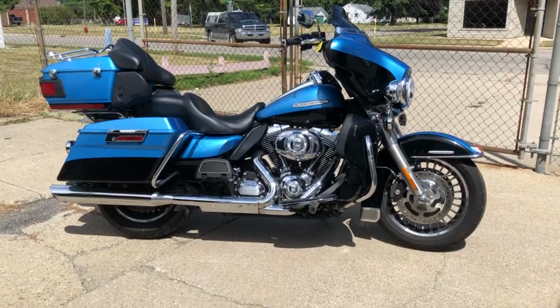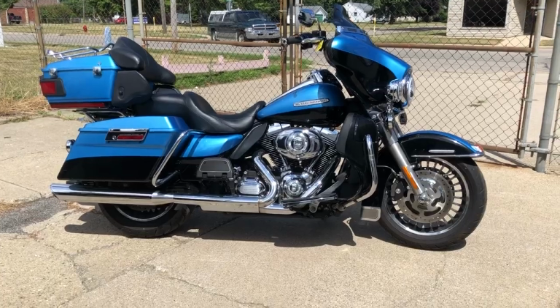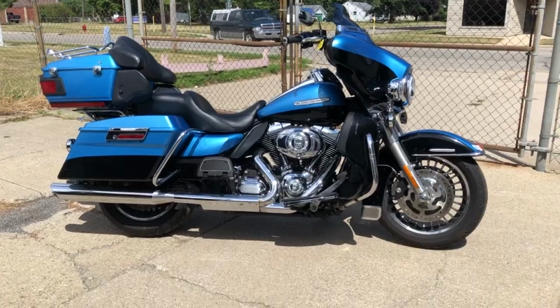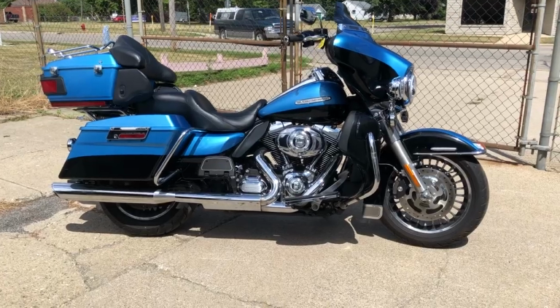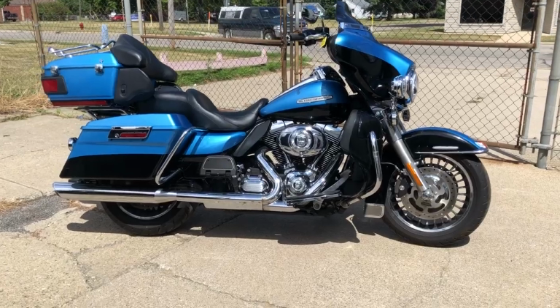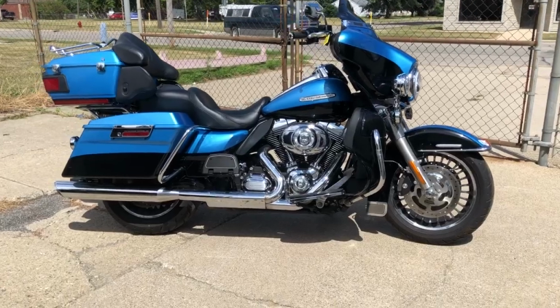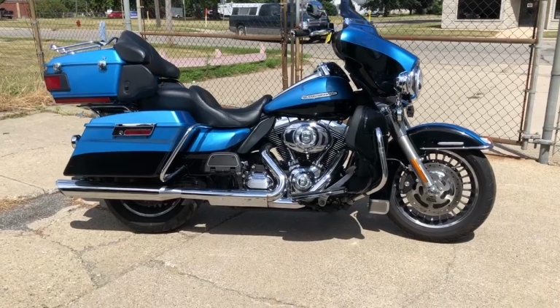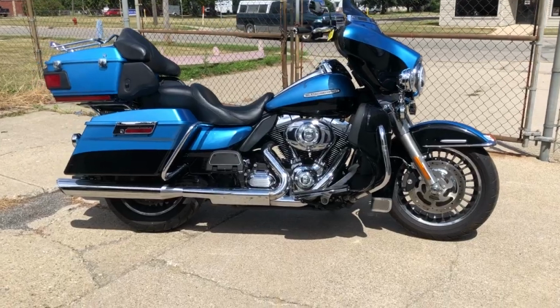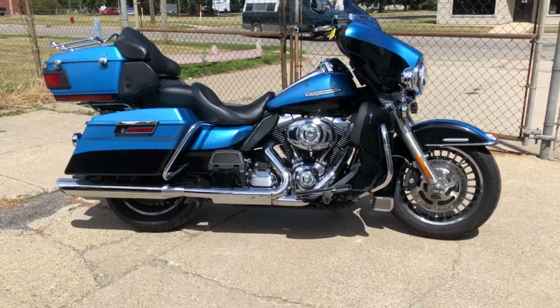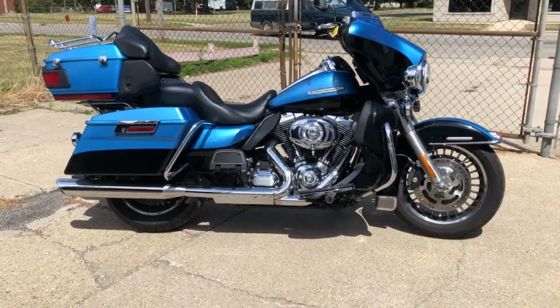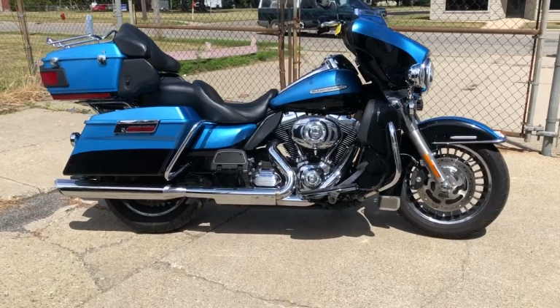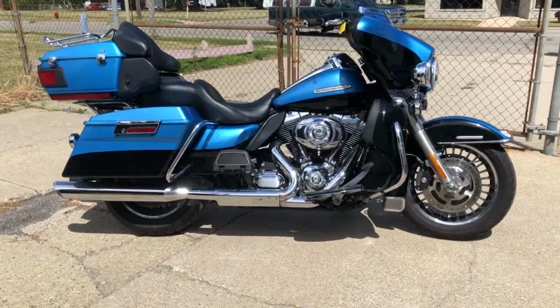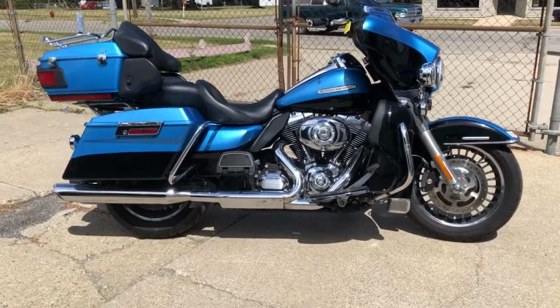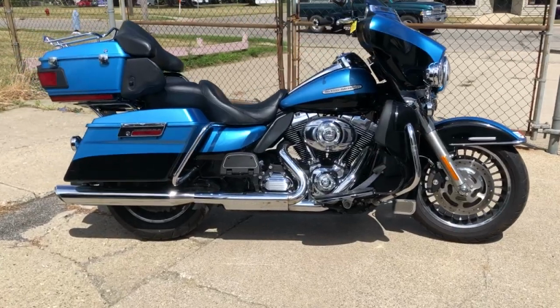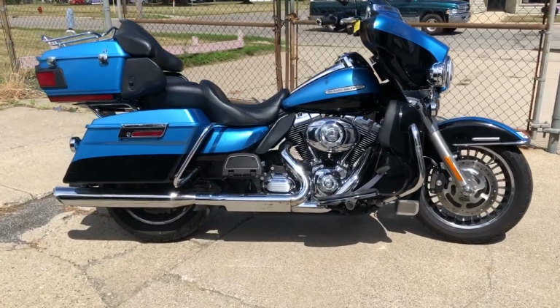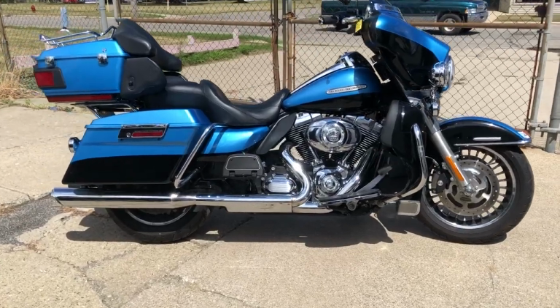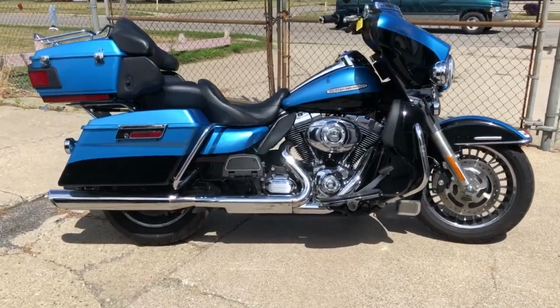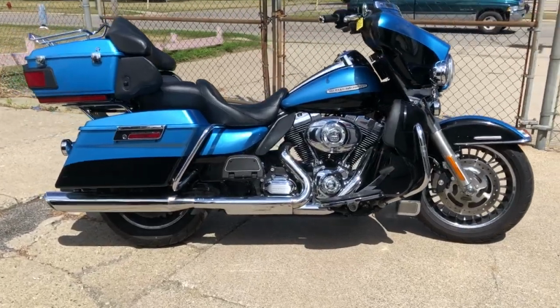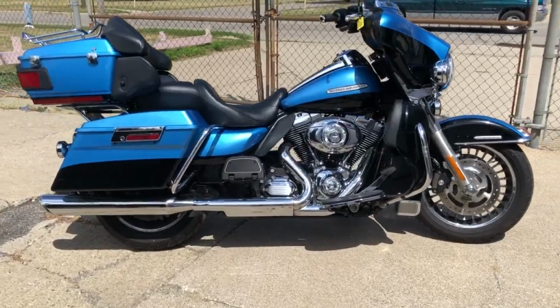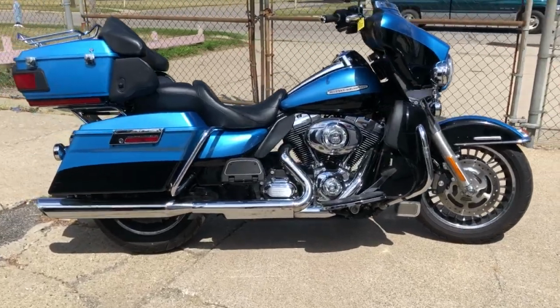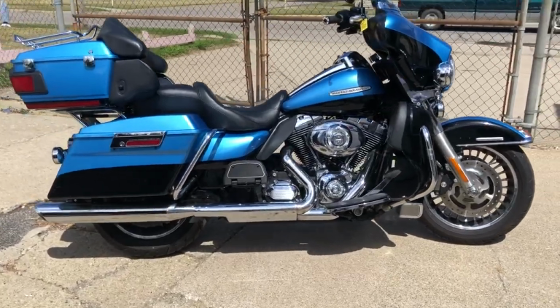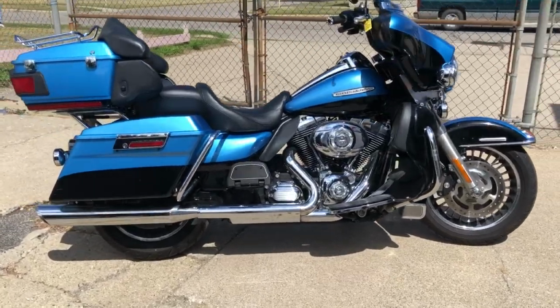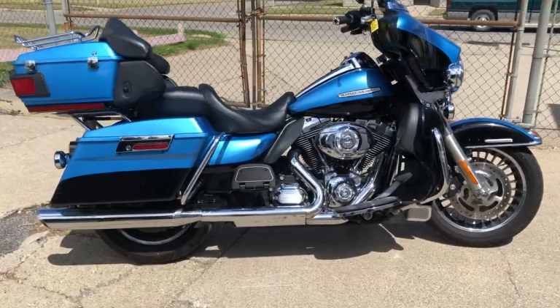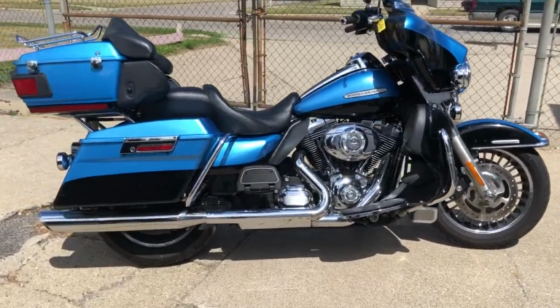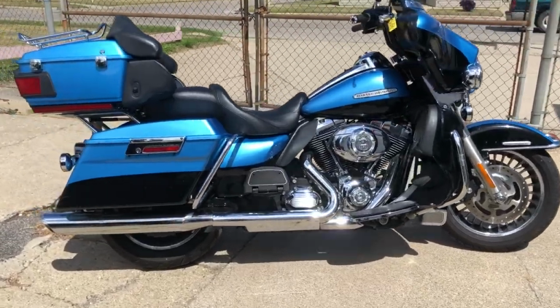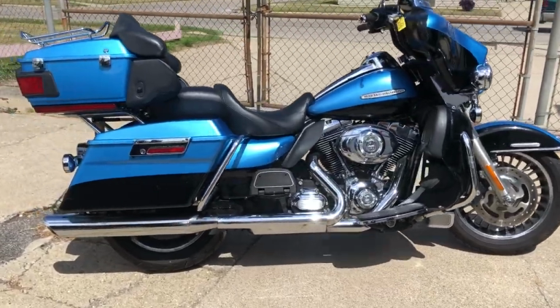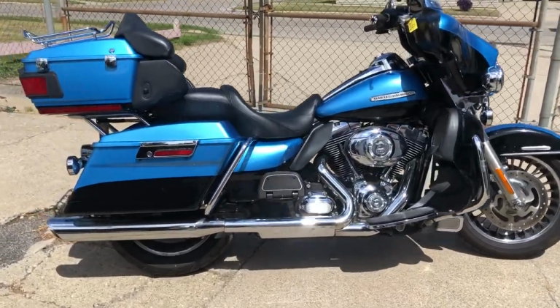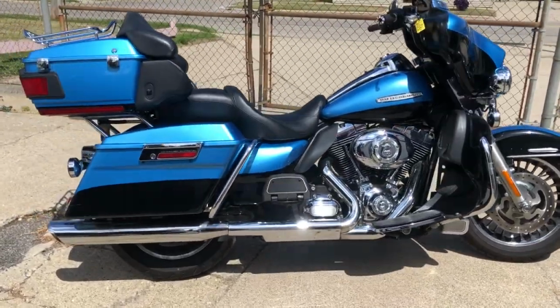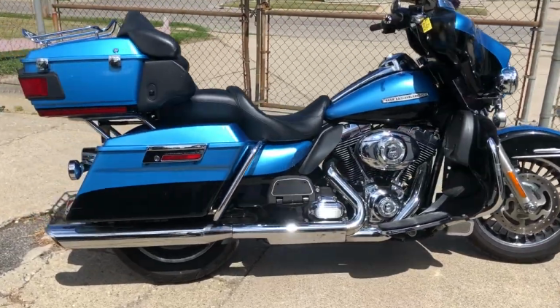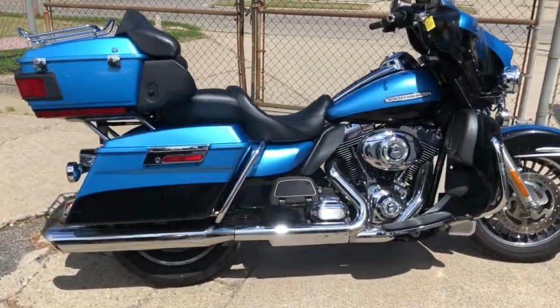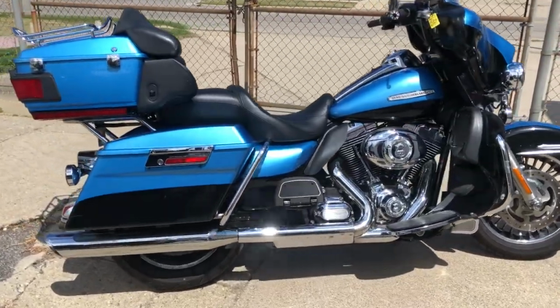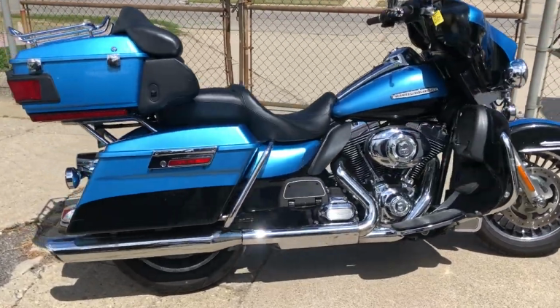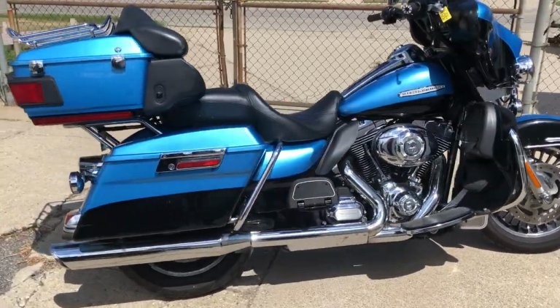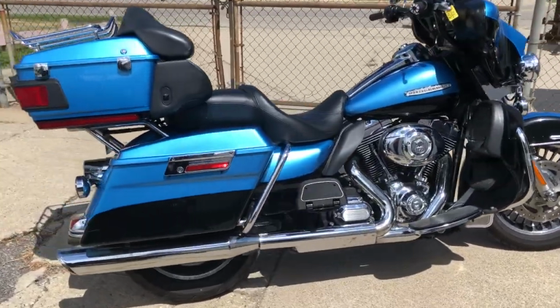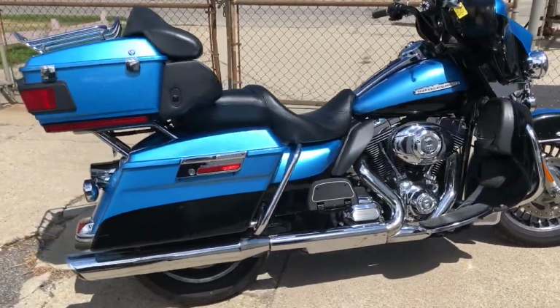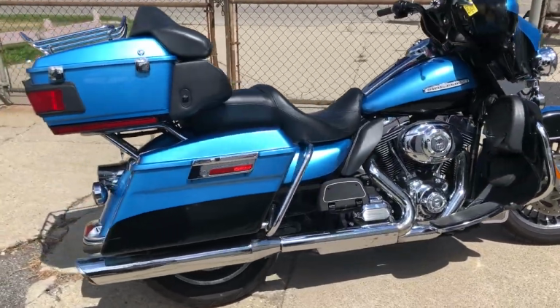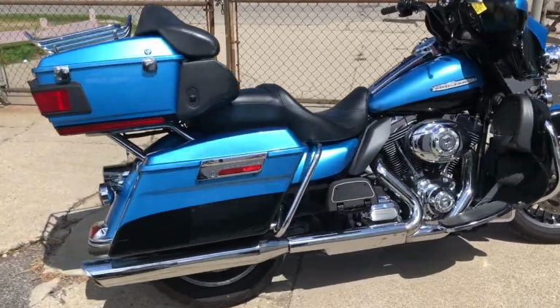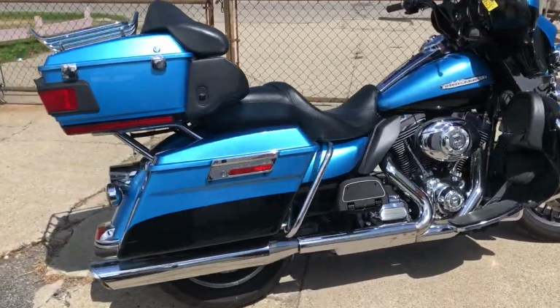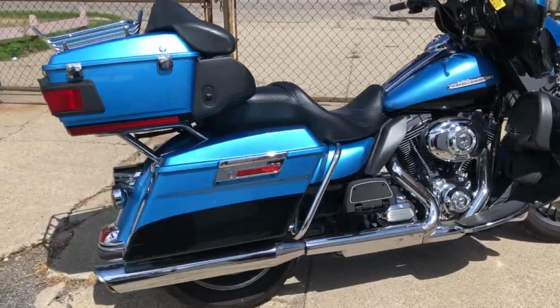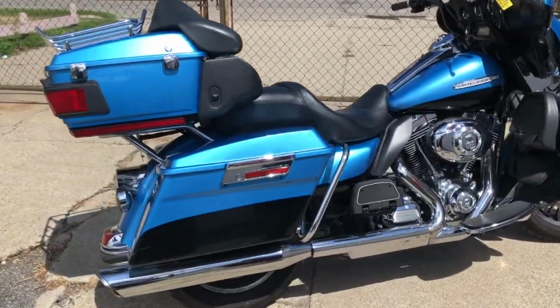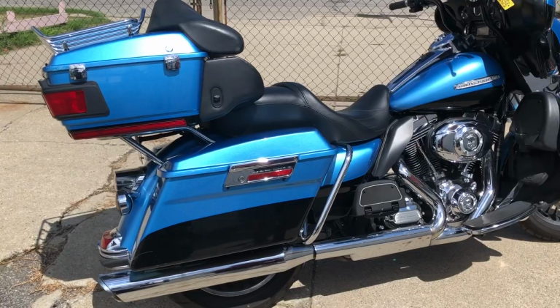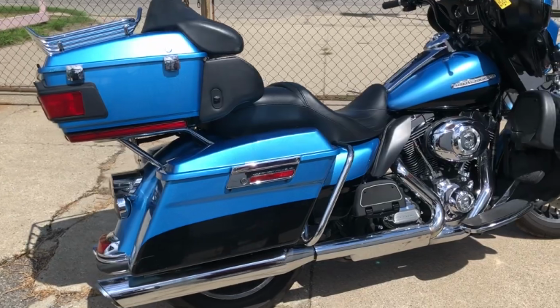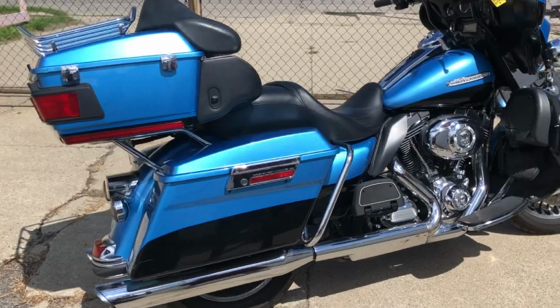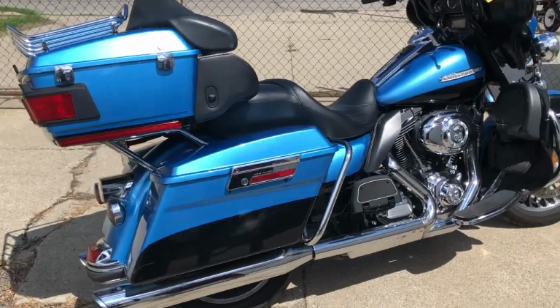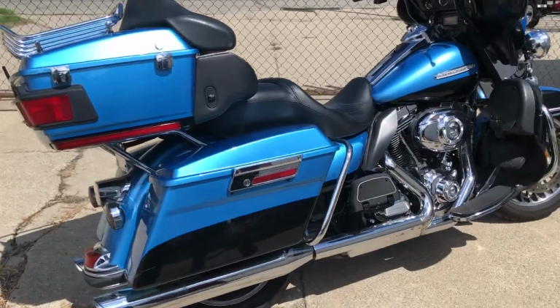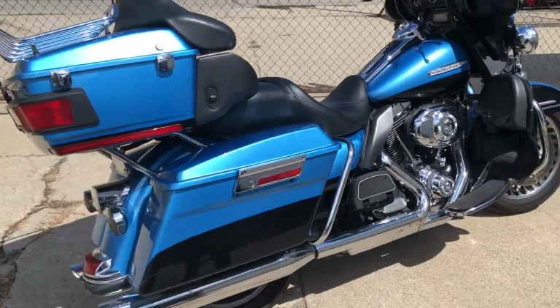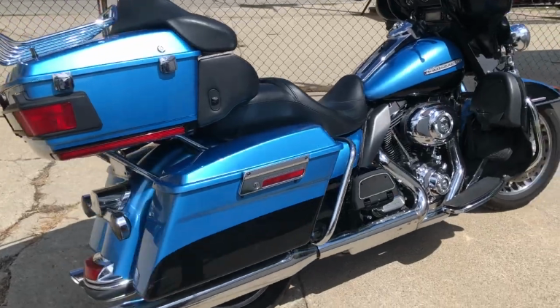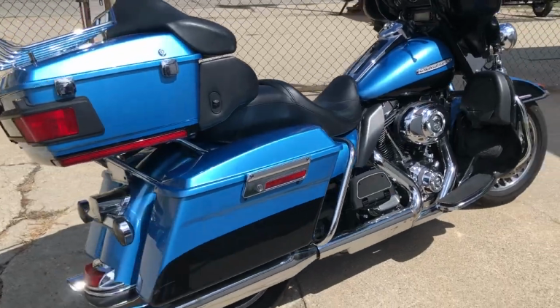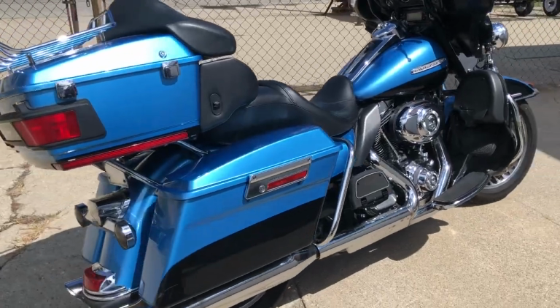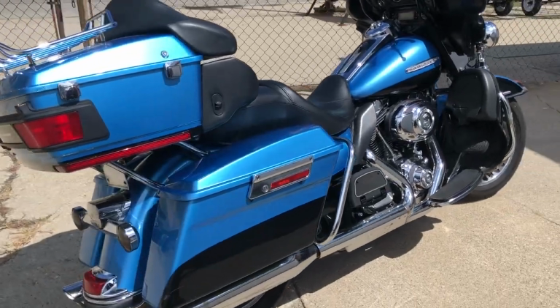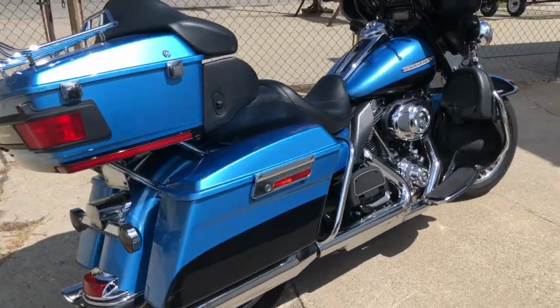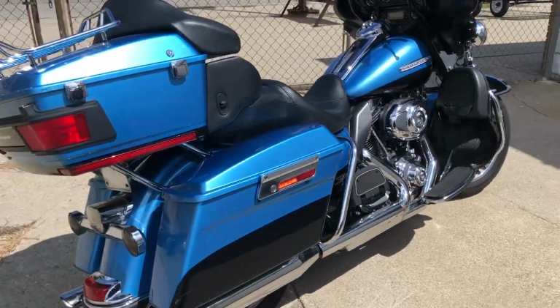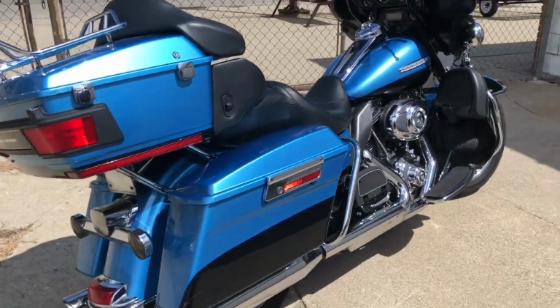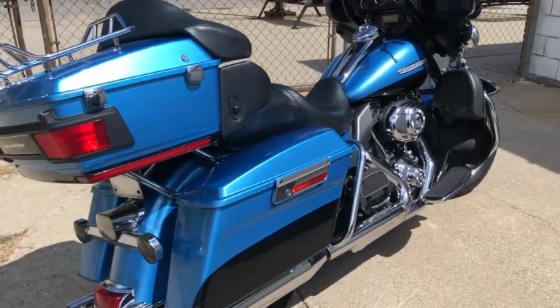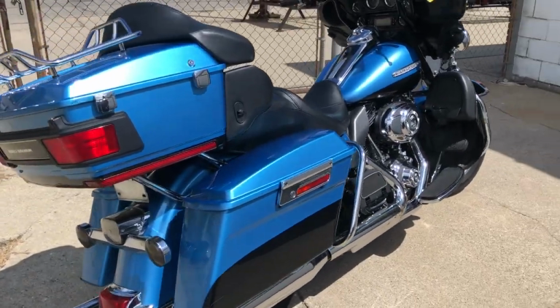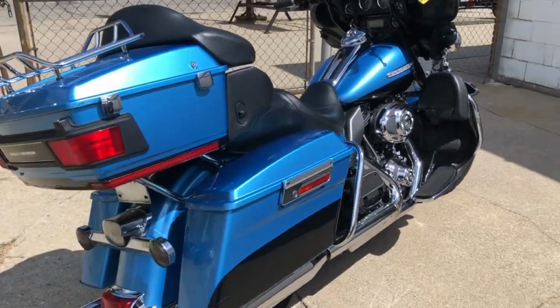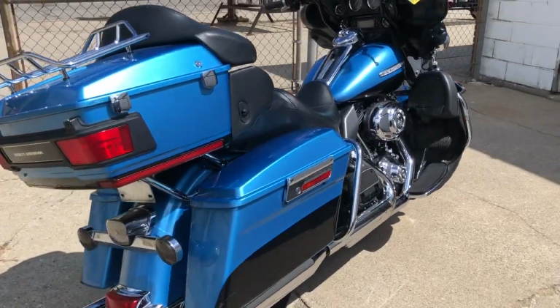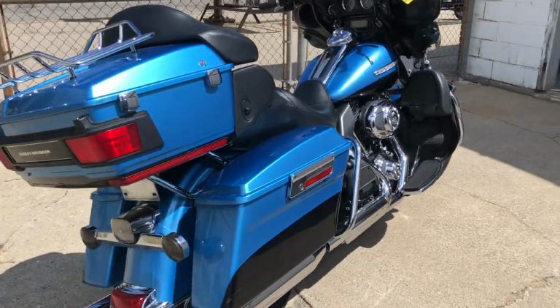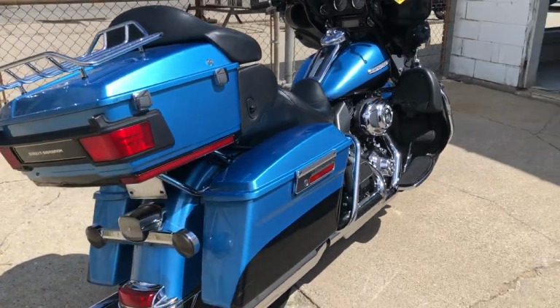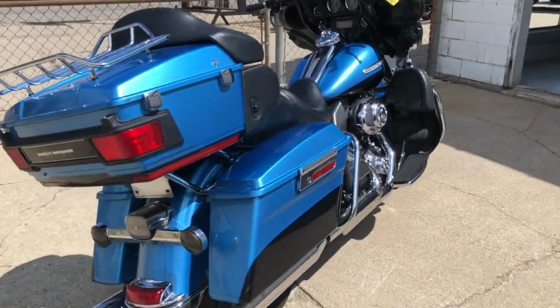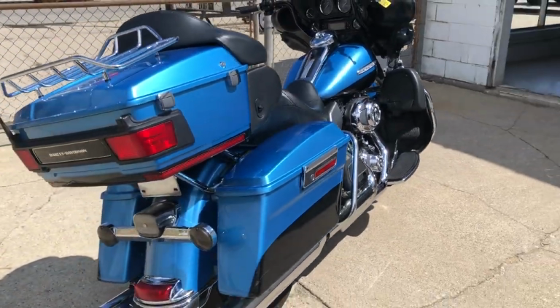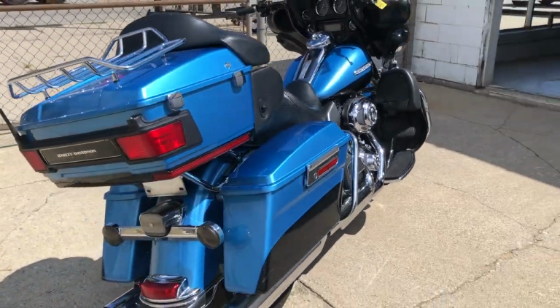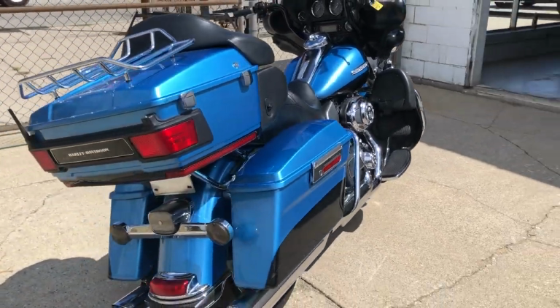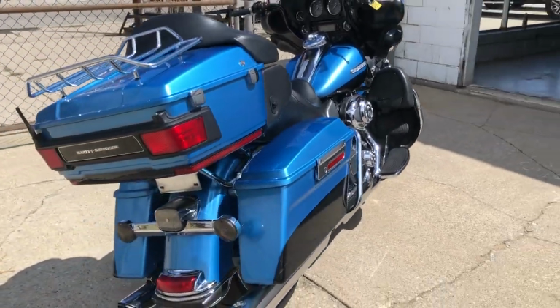Hey guys, ApprovalPowerSports.com here doing some videos. We are restocking bikes here — got a truckload coming in at the end of the week, probably 35 to 40.